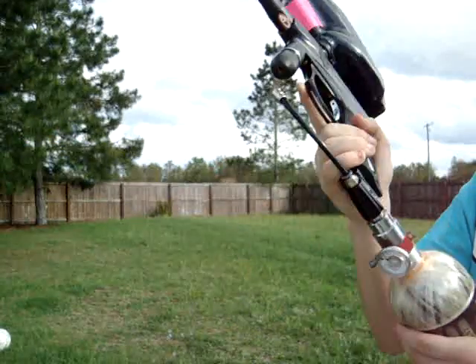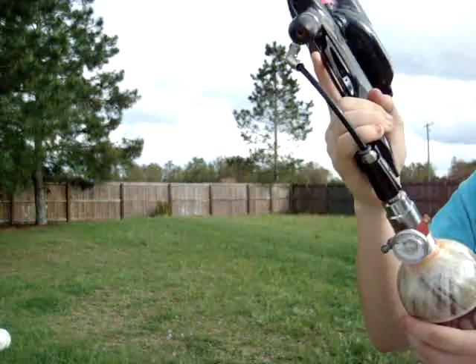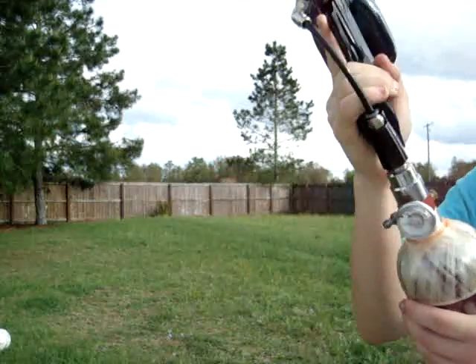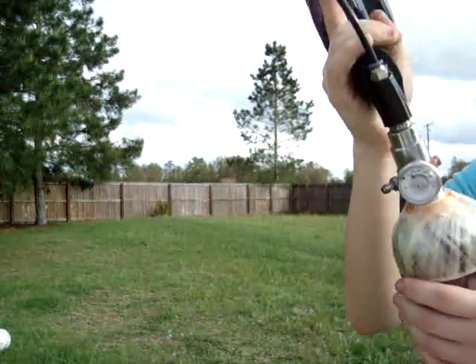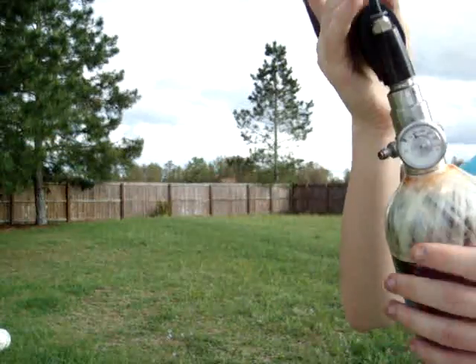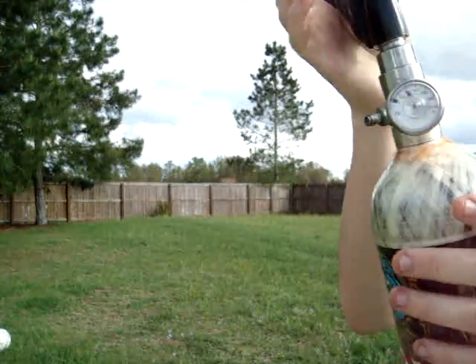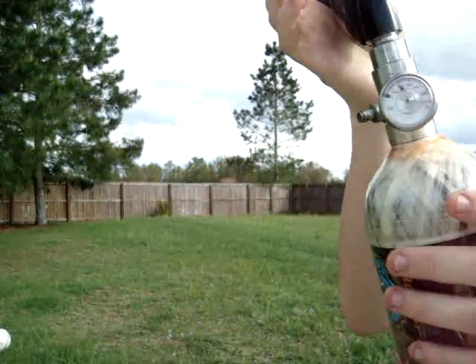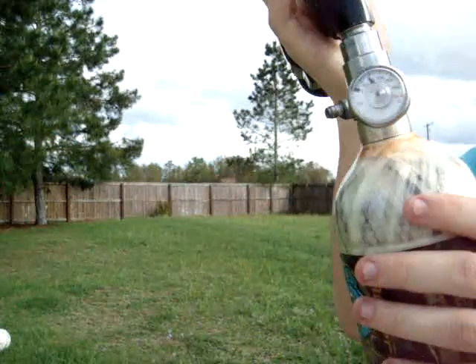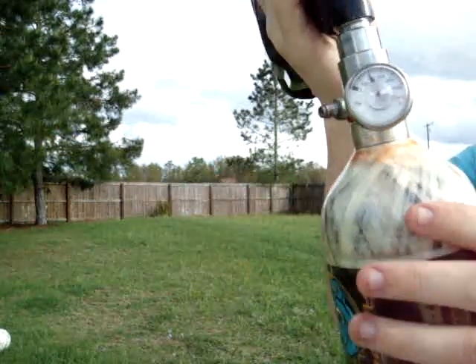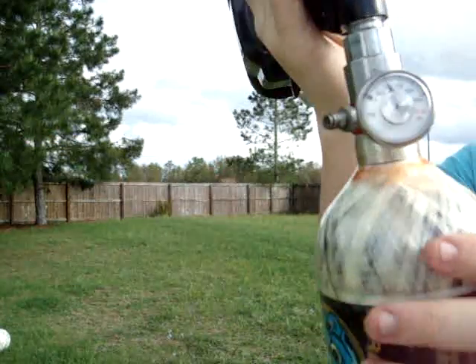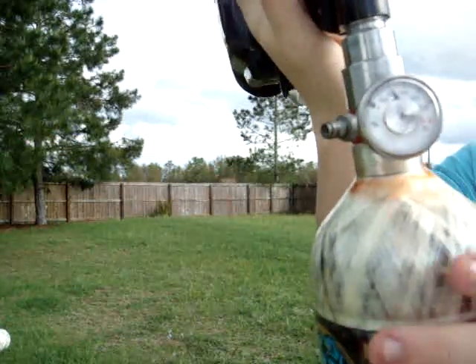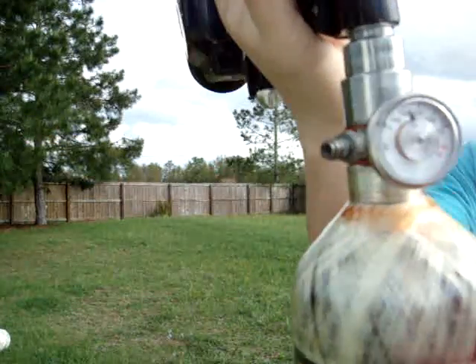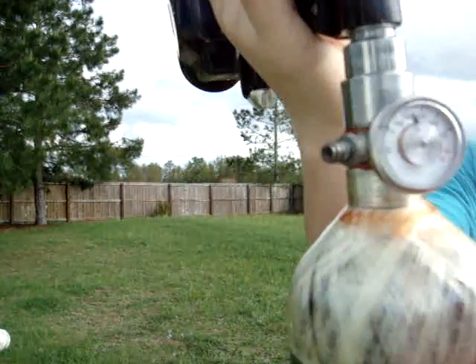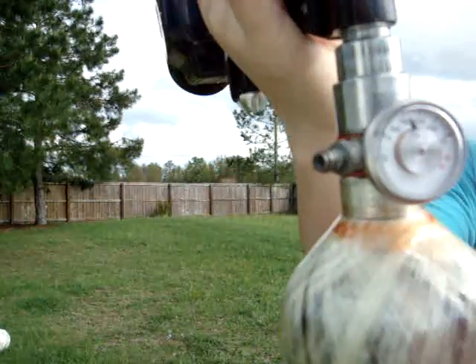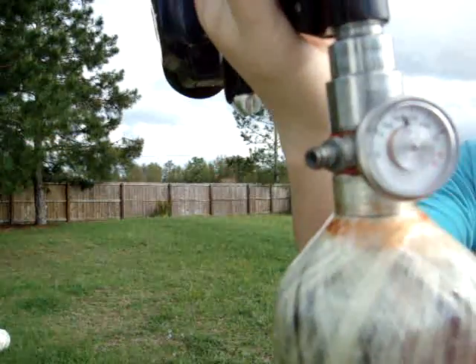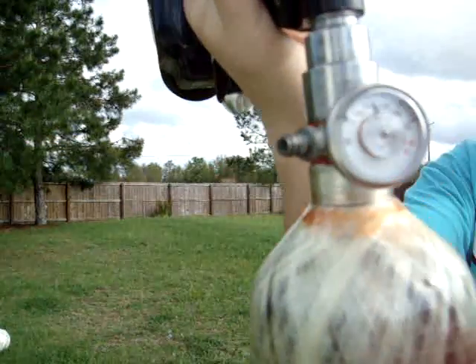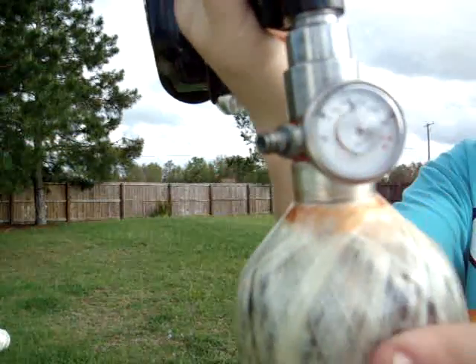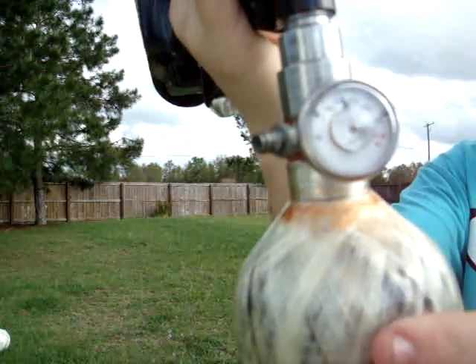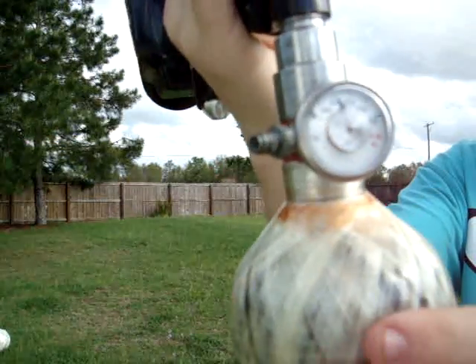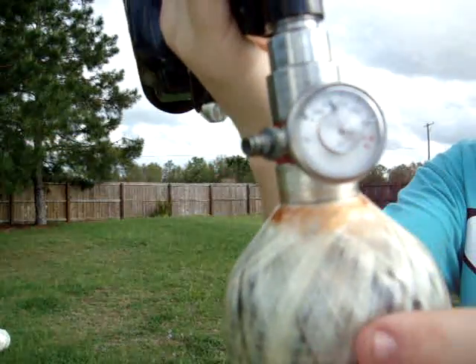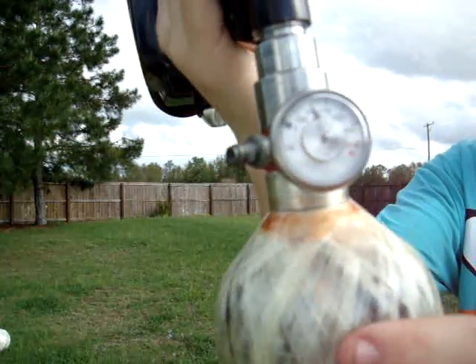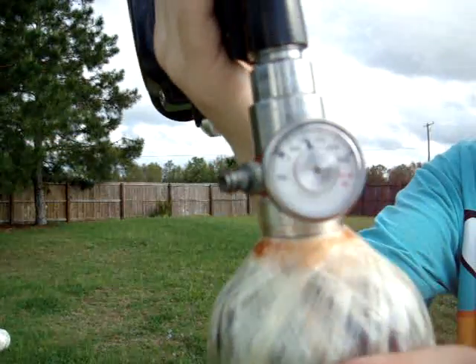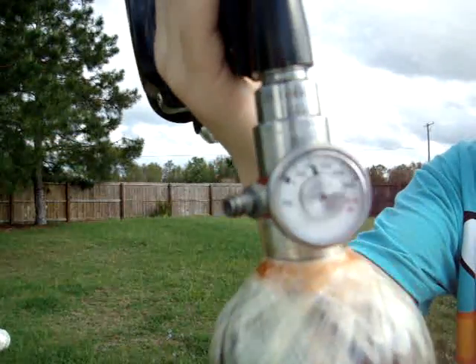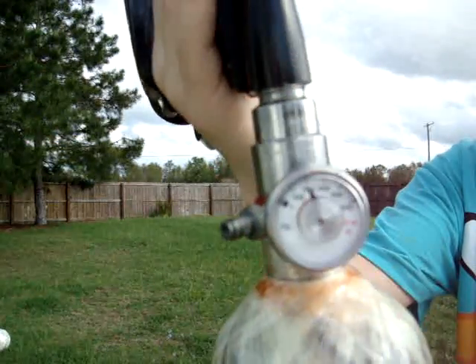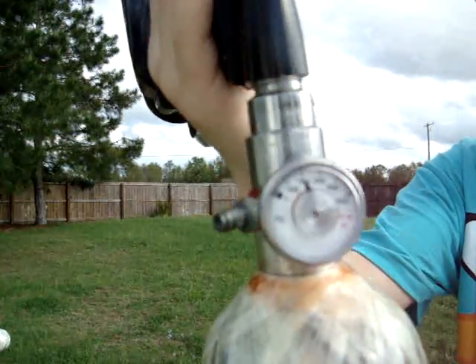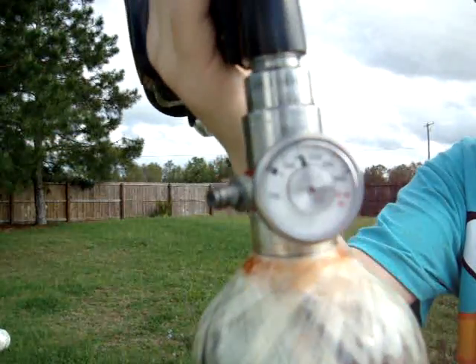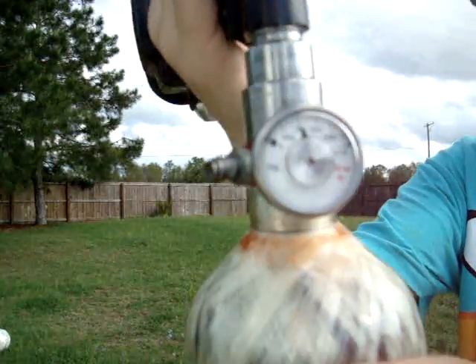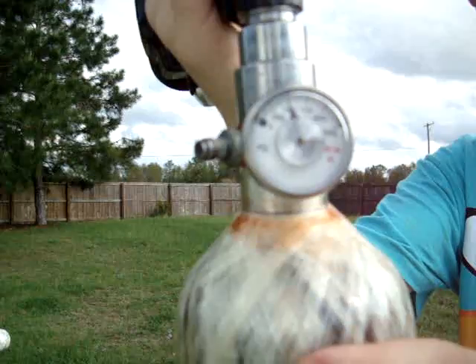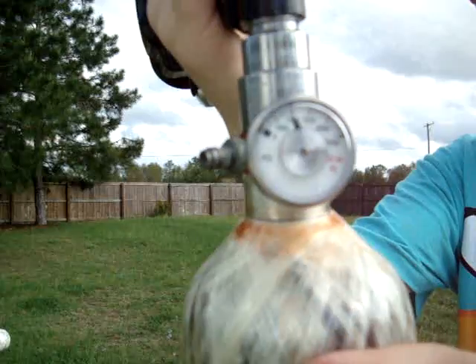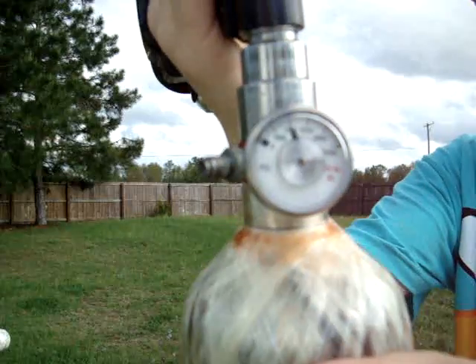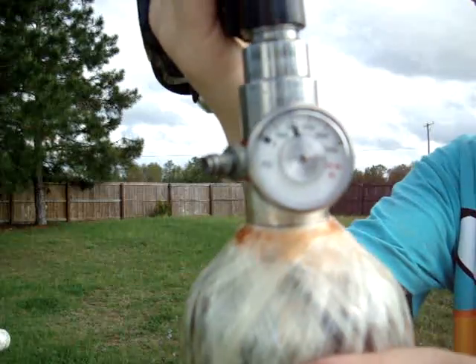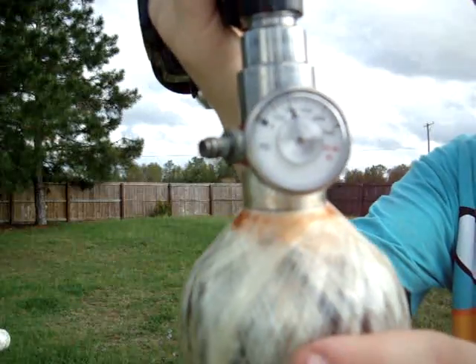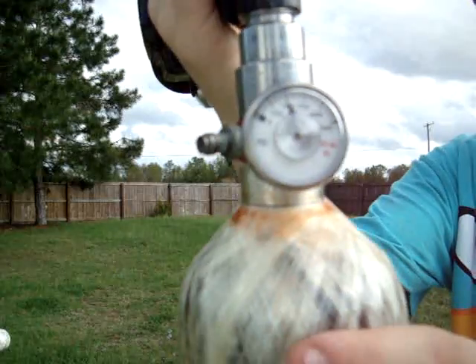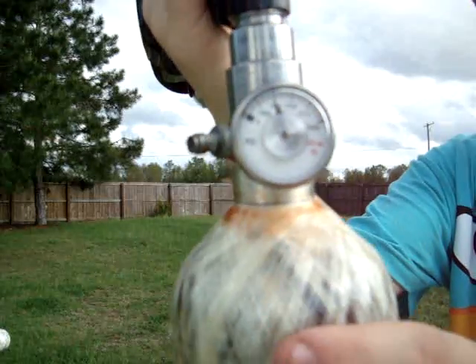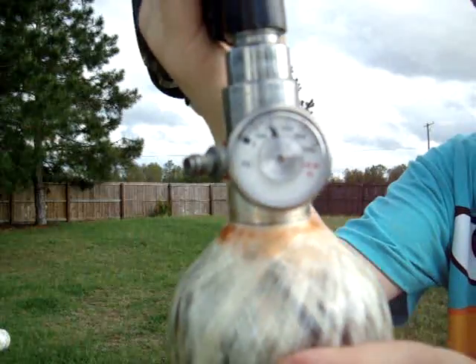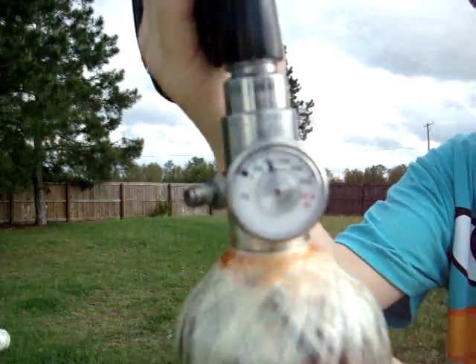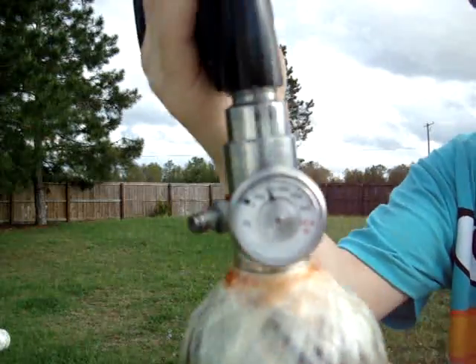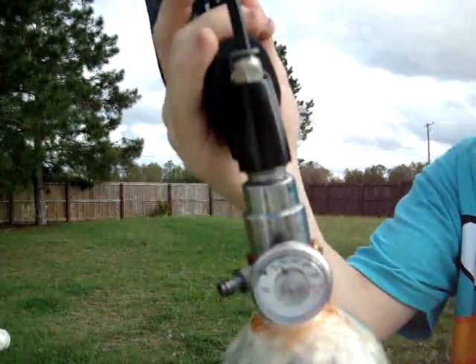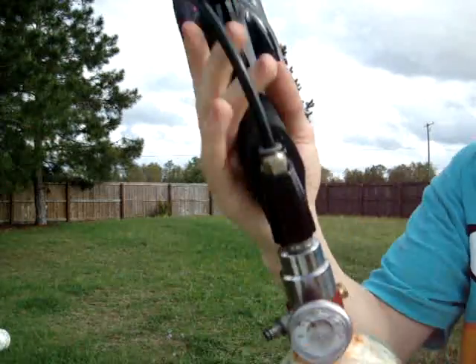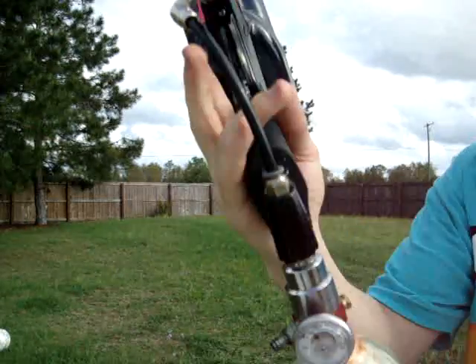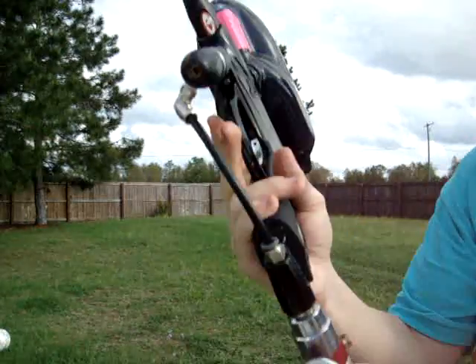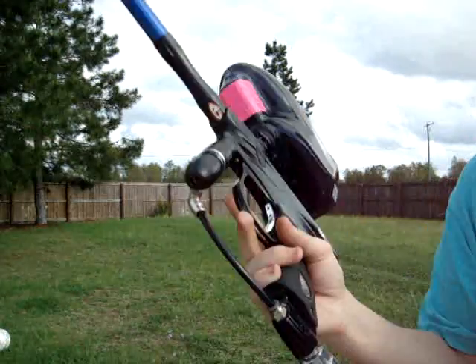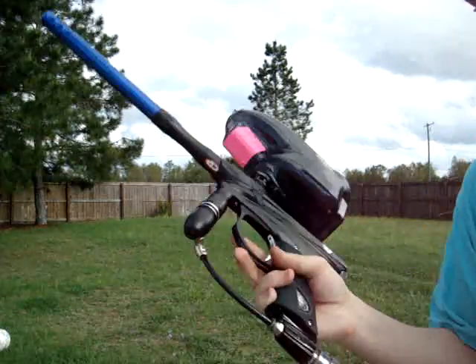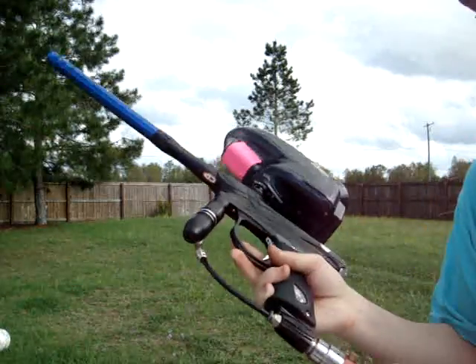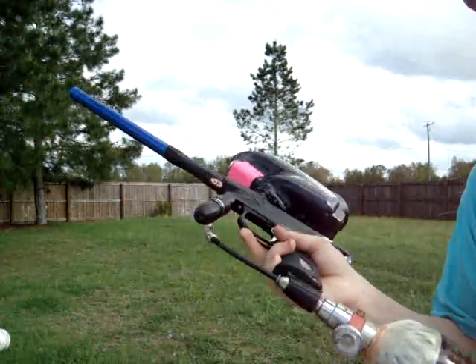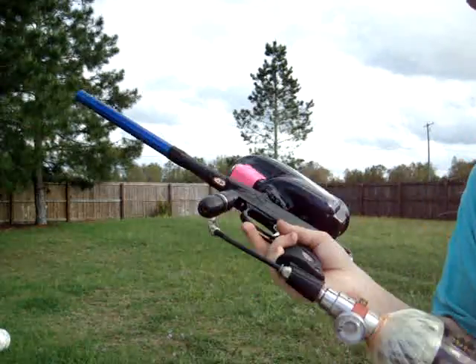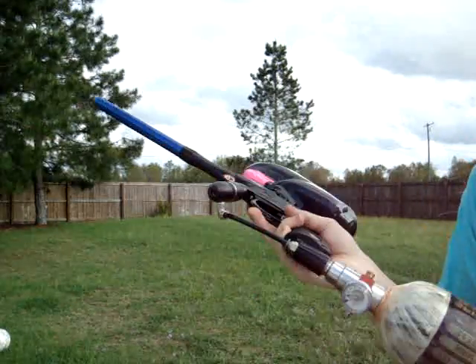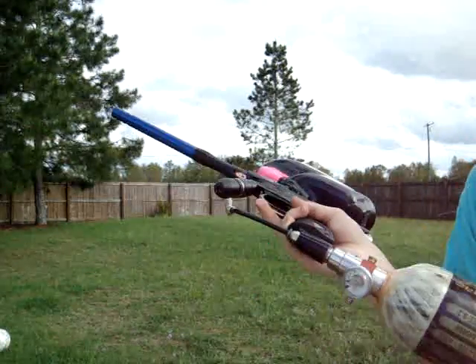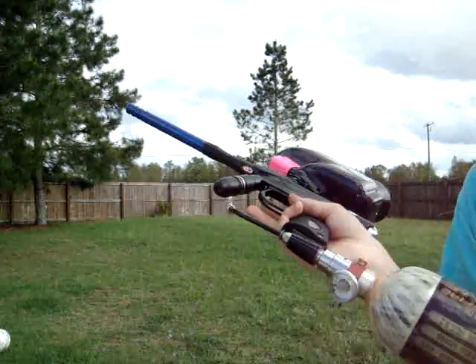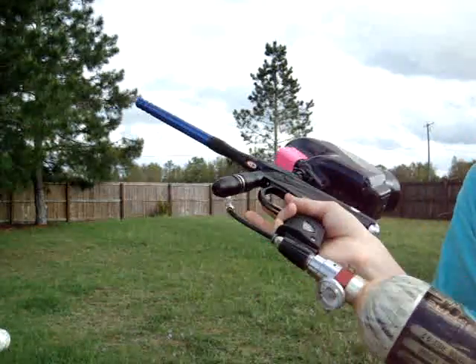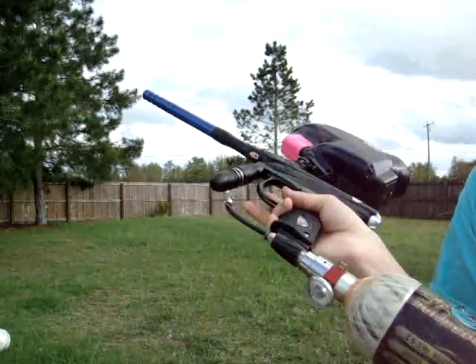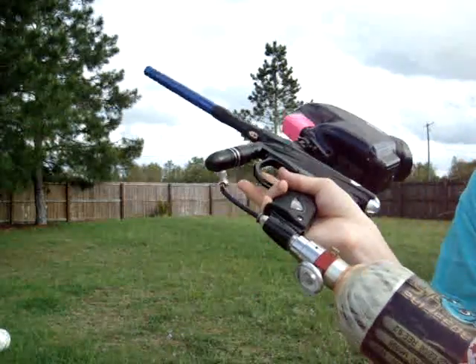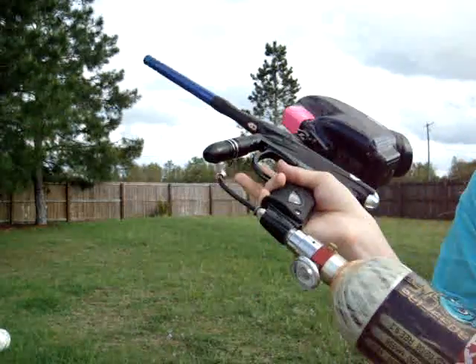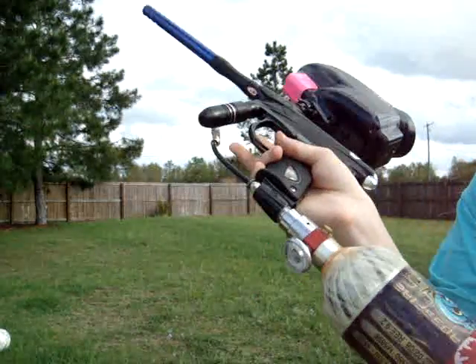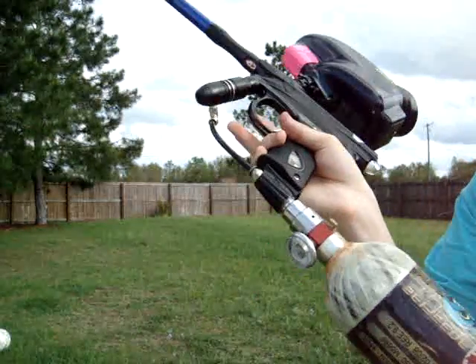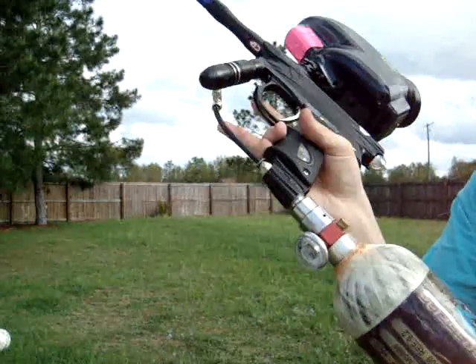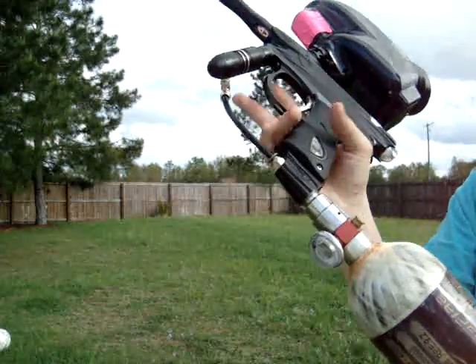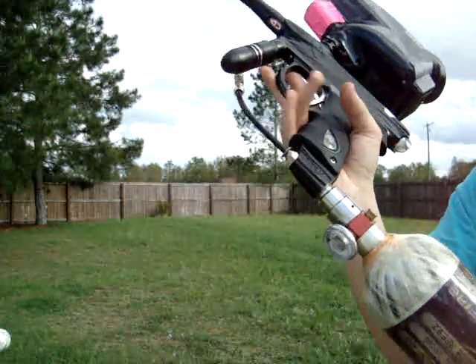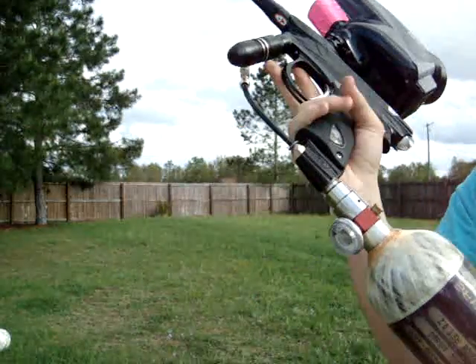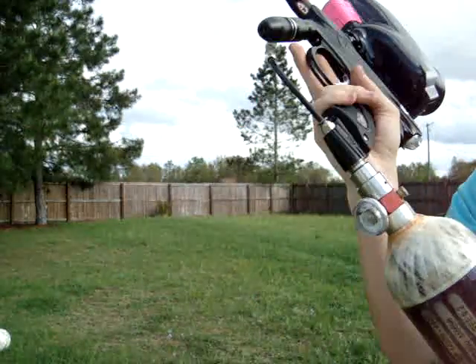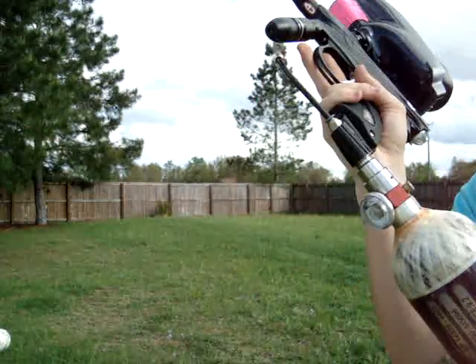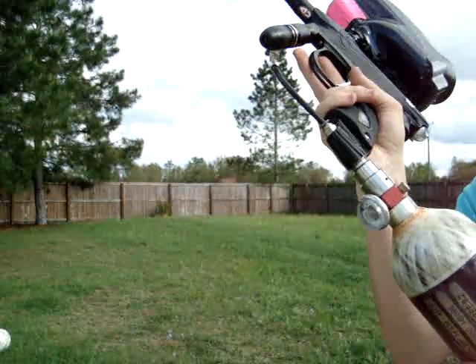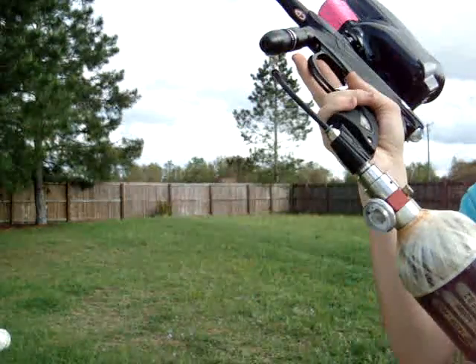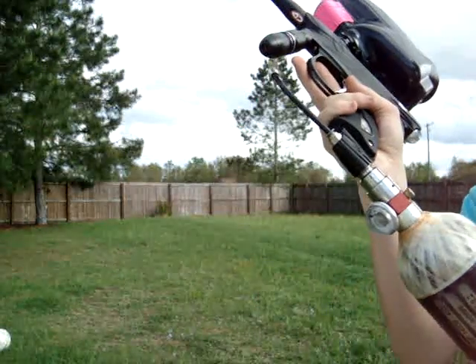I'll show you the tank holds air. It holds air fine. There's no leaks on the tank whatsoever.